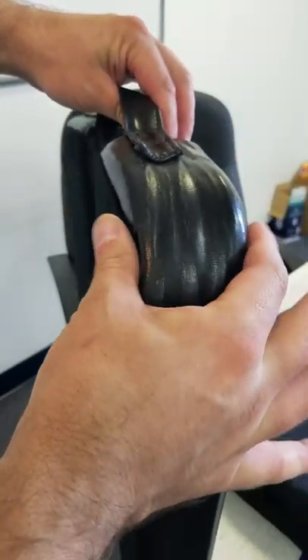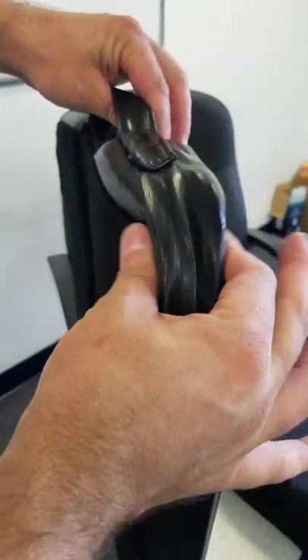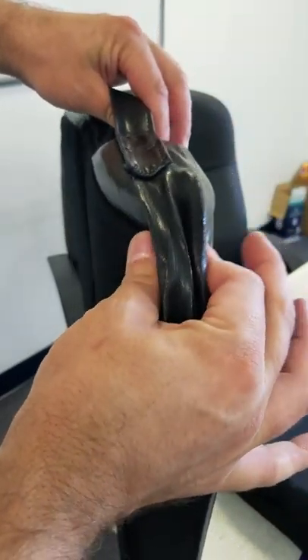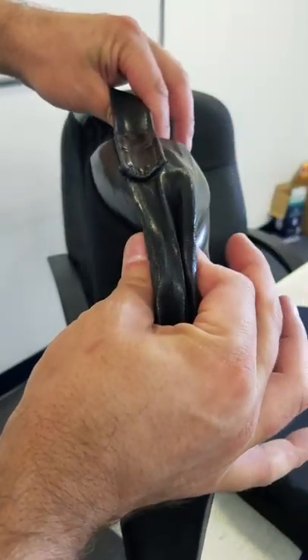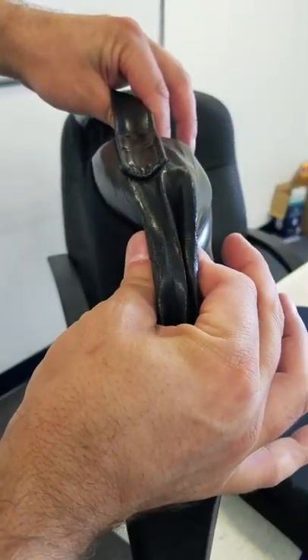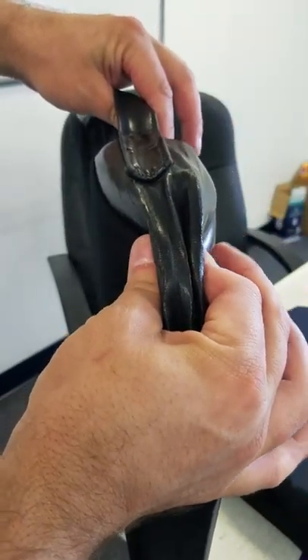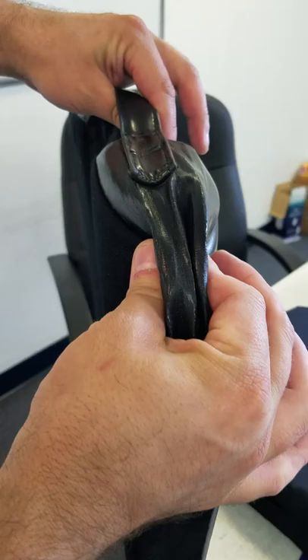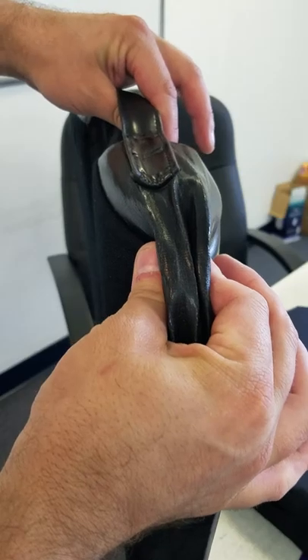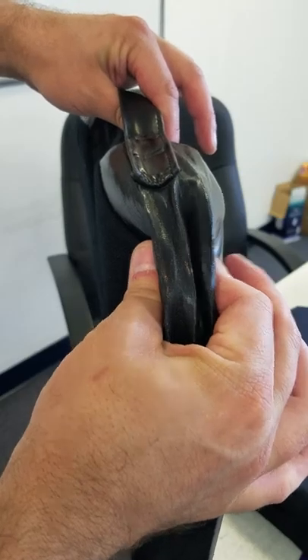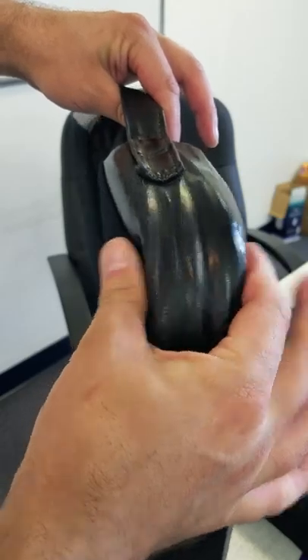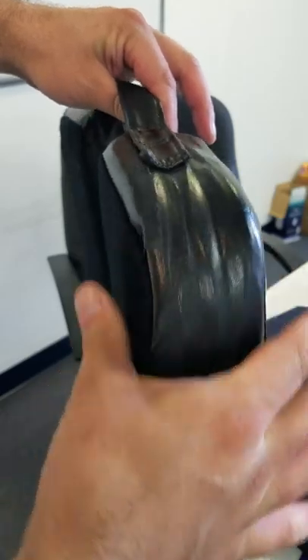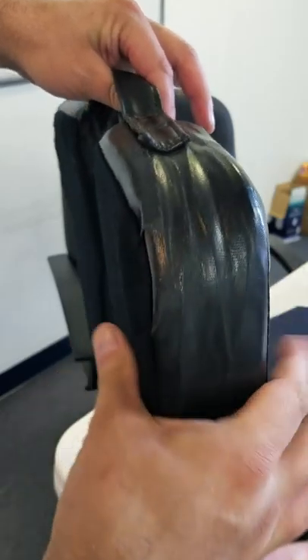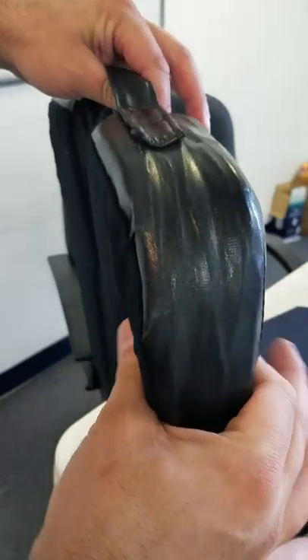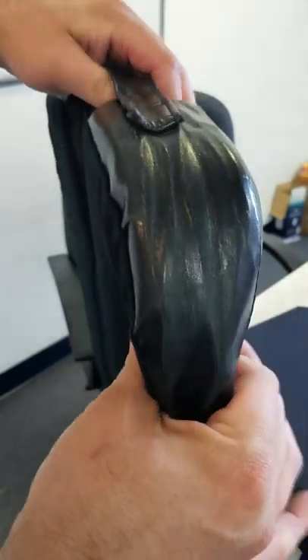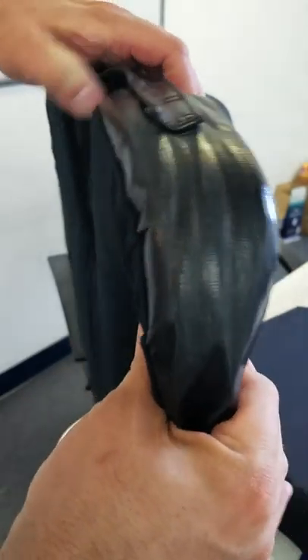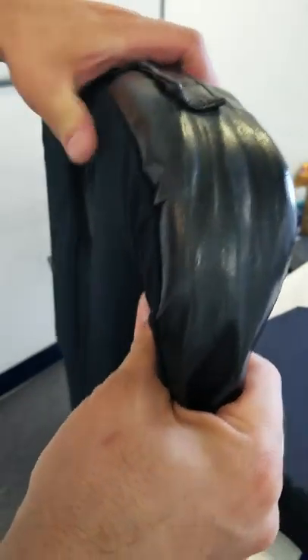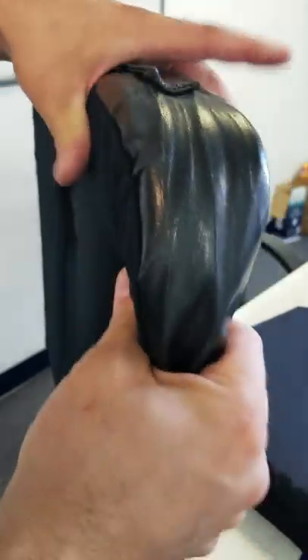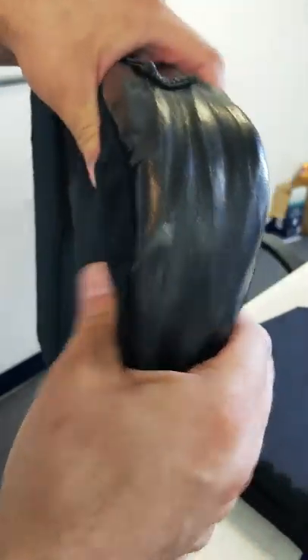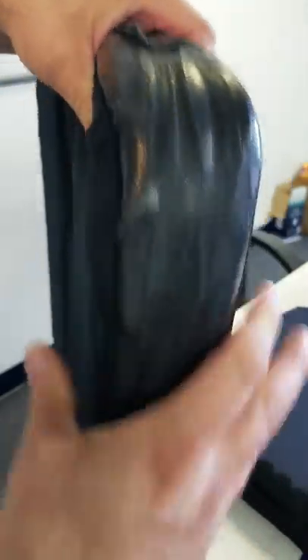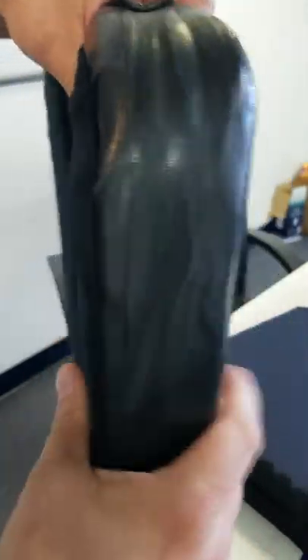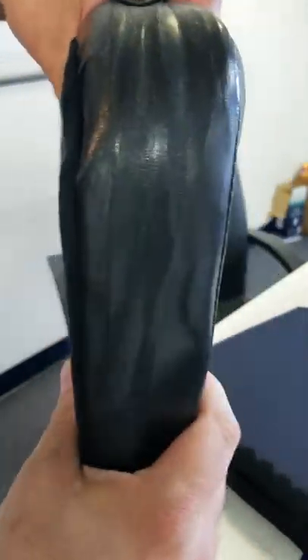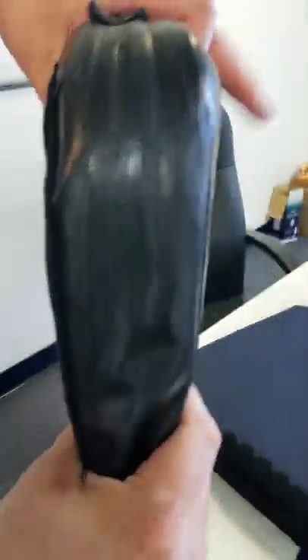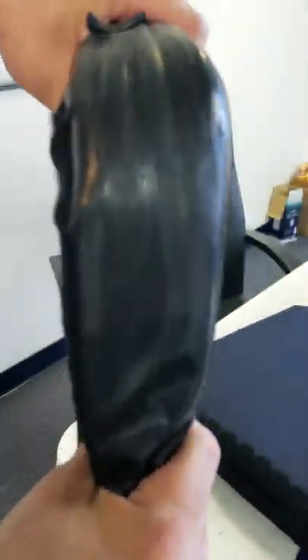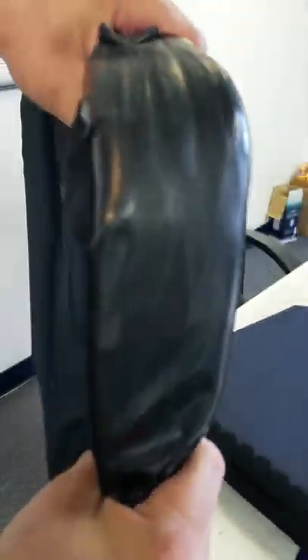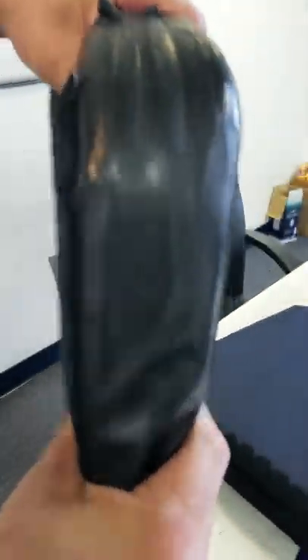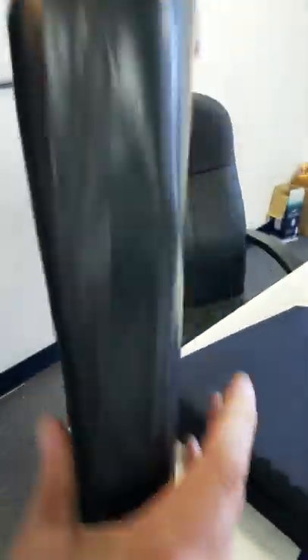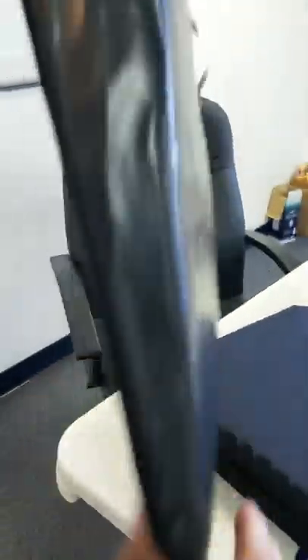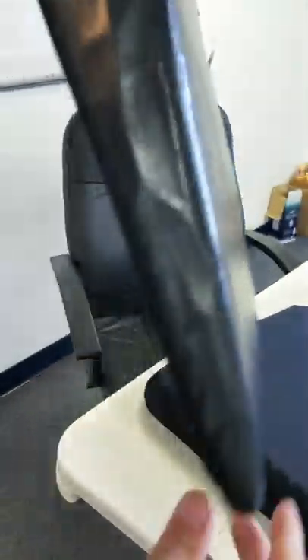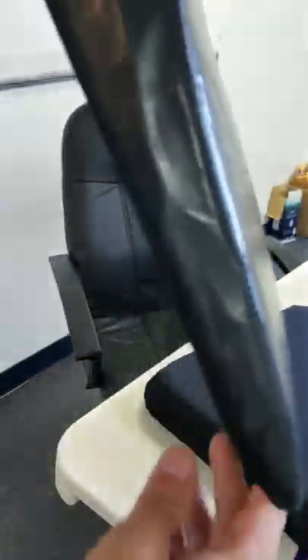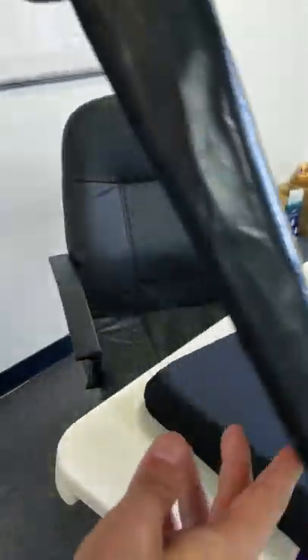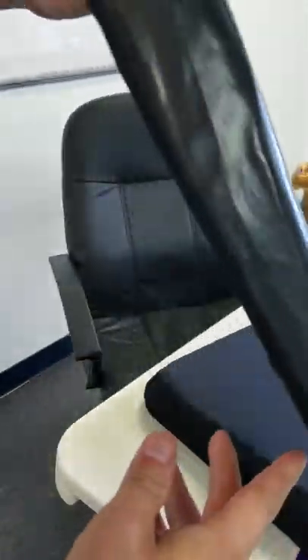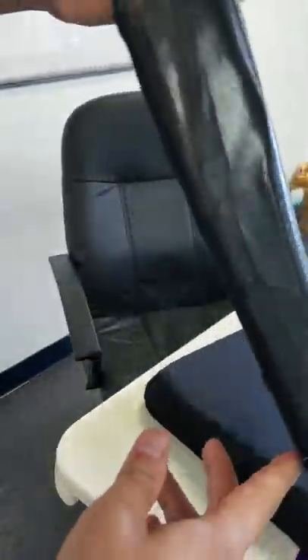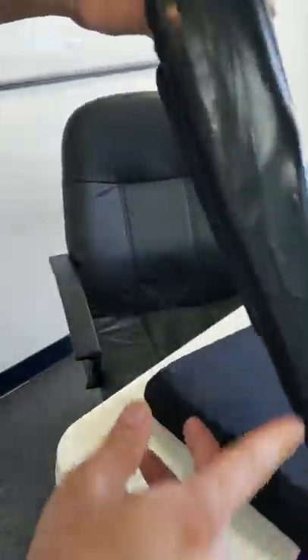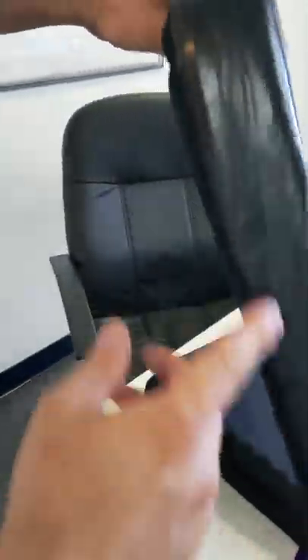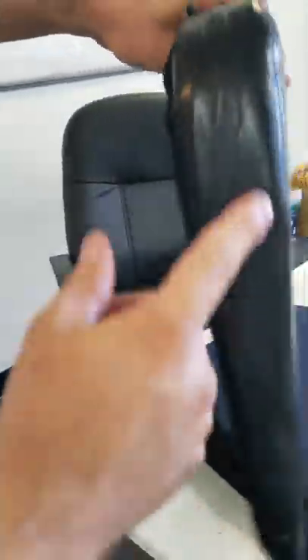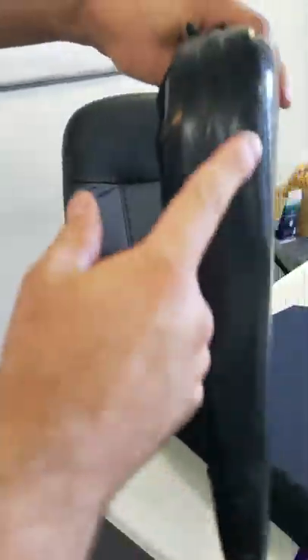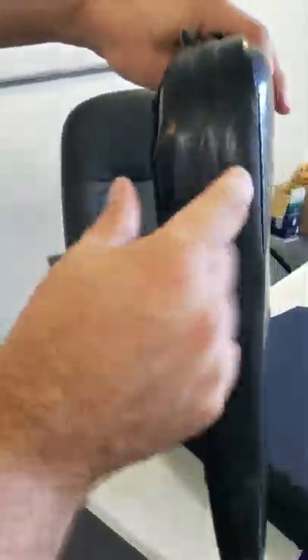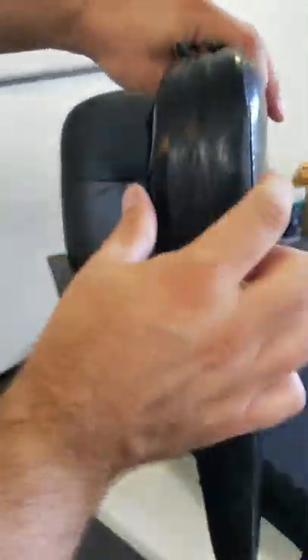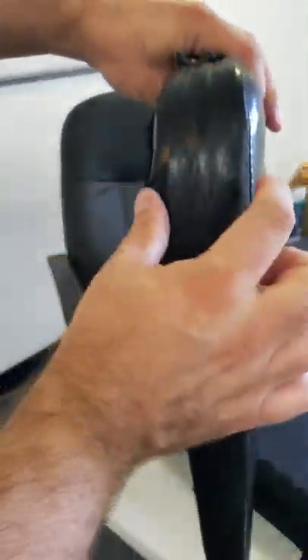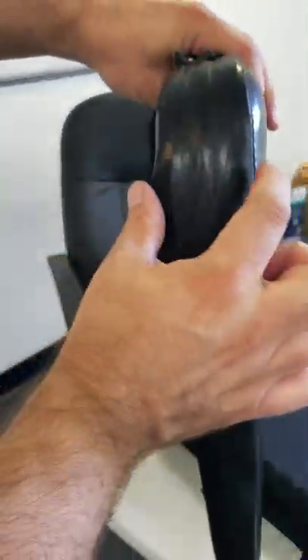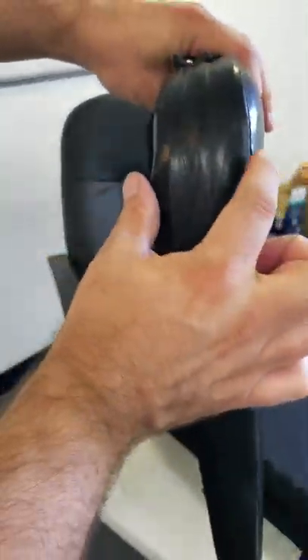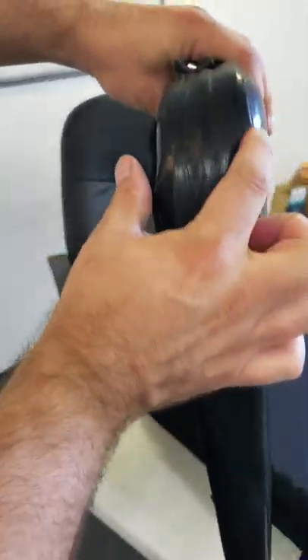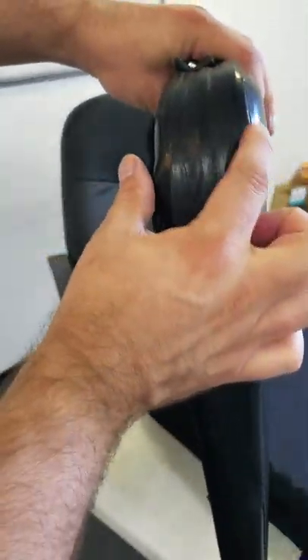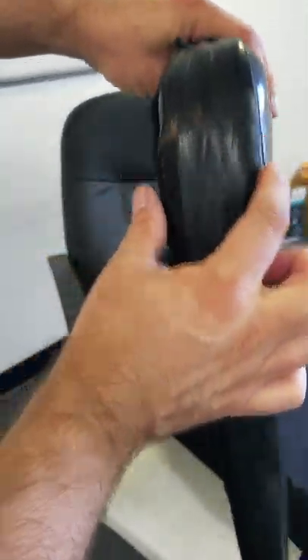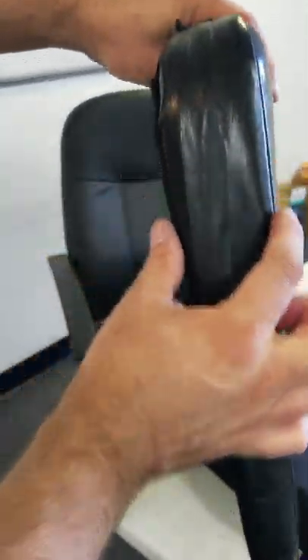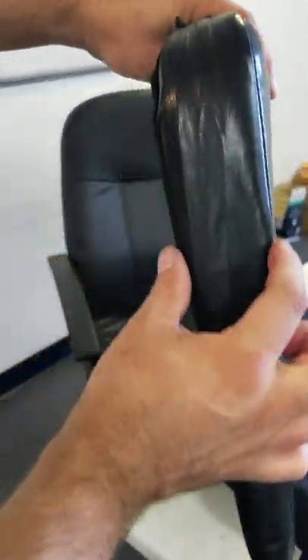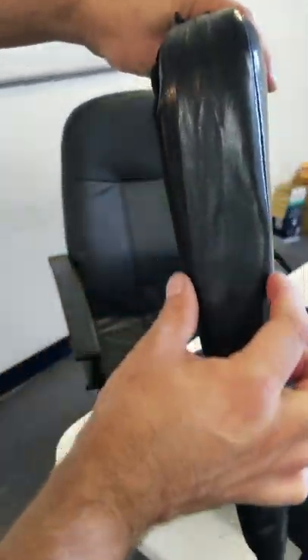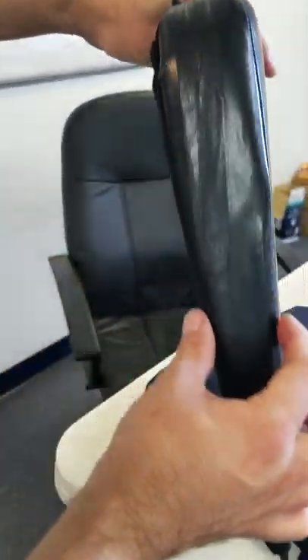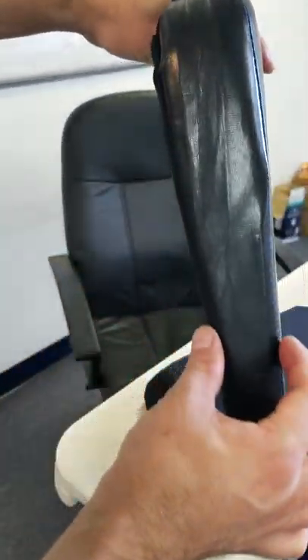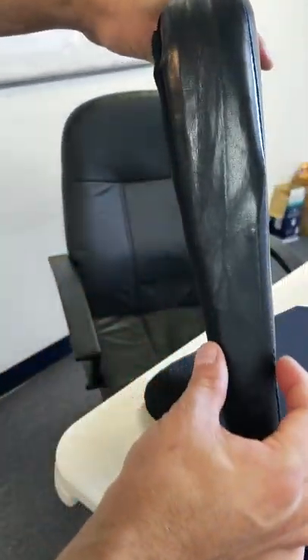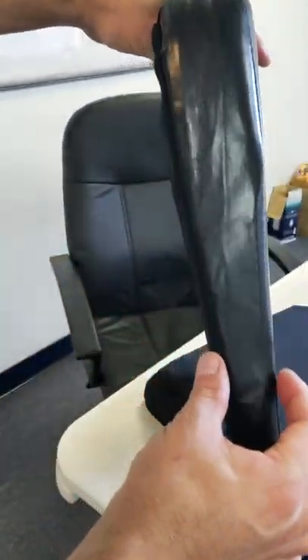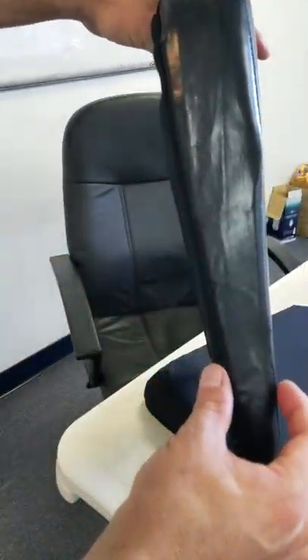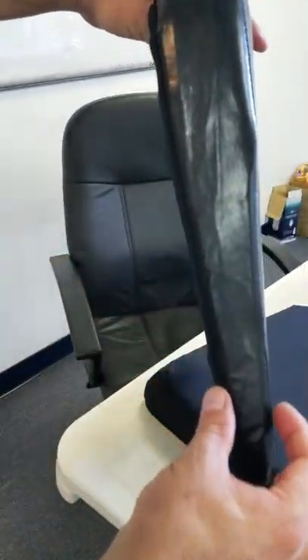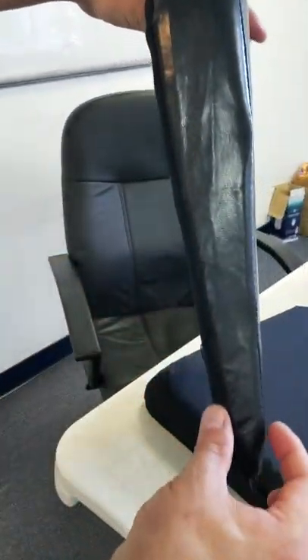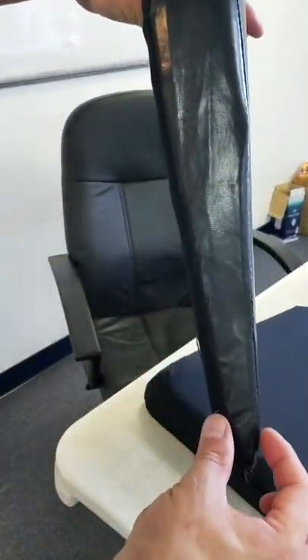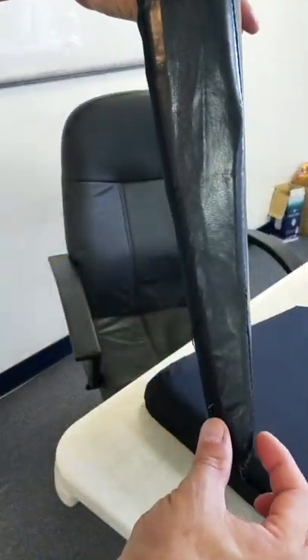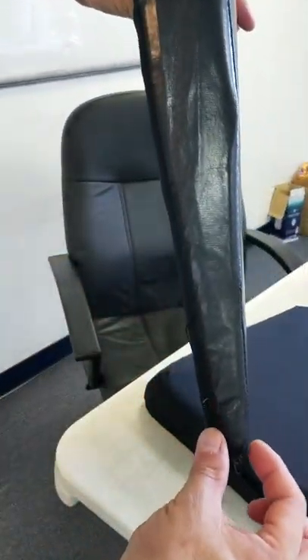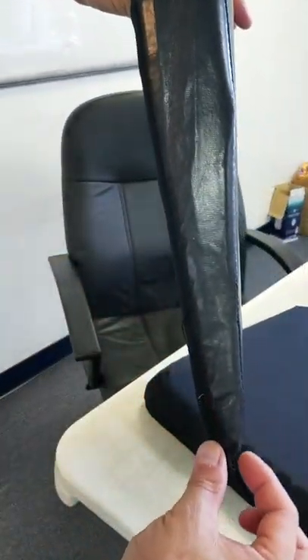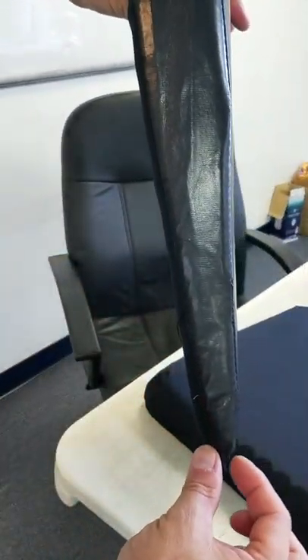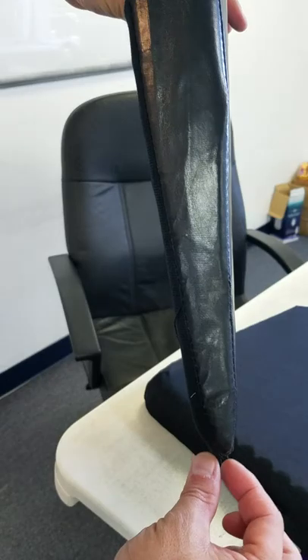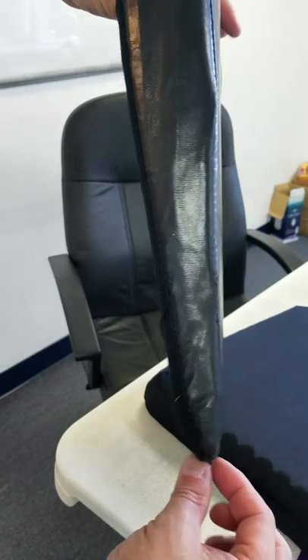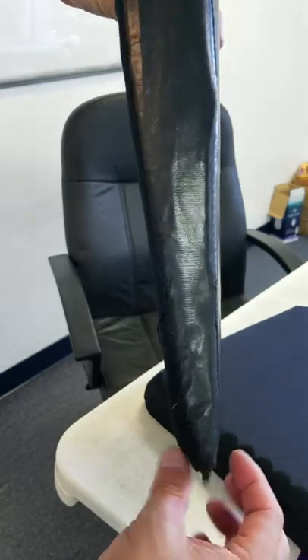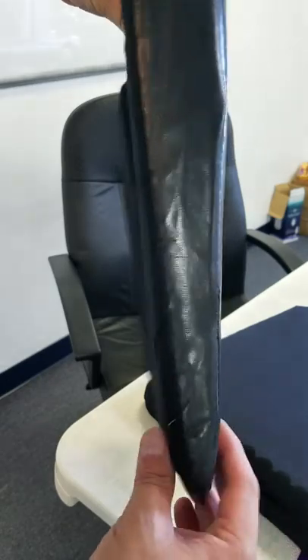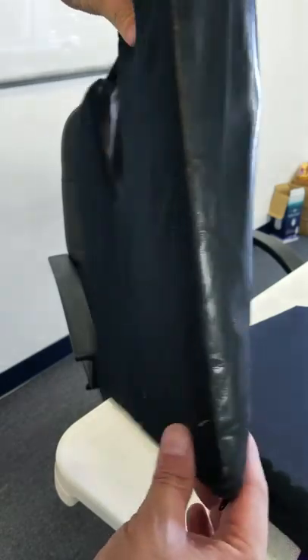That thing squishes all the way down with just two fingers - it's filled with foam. It's kind of like a wedge shape.